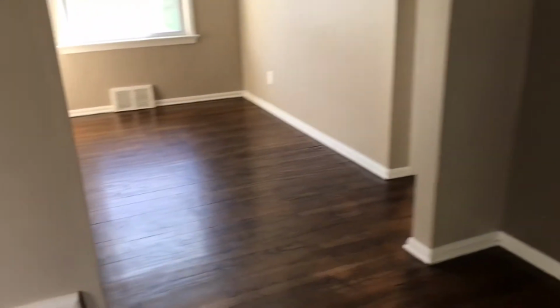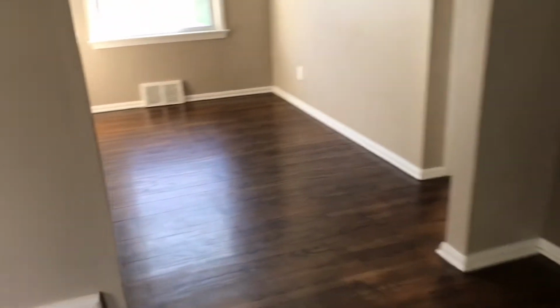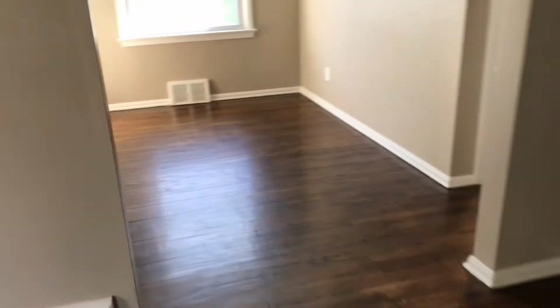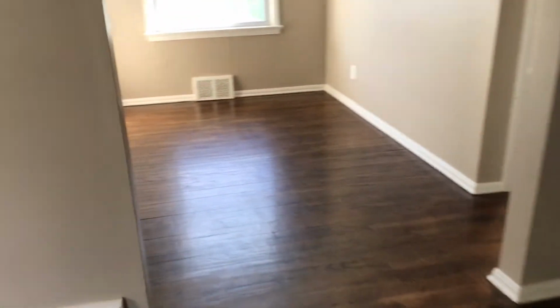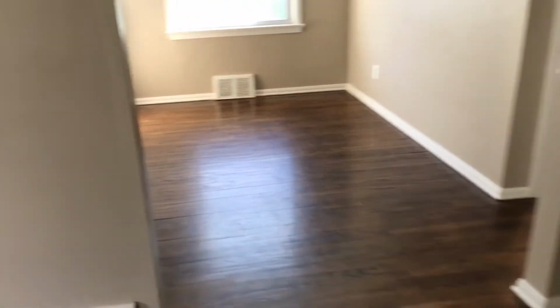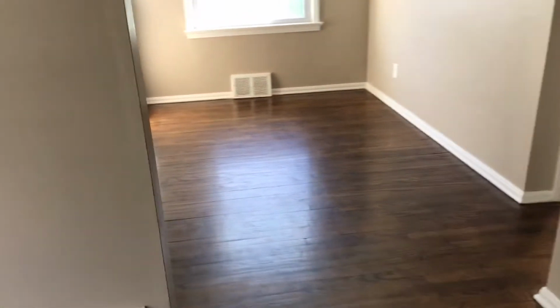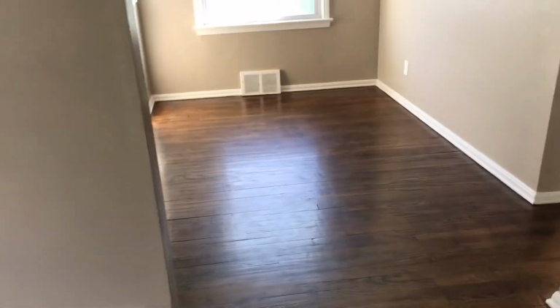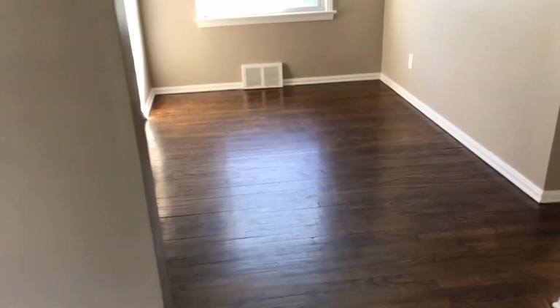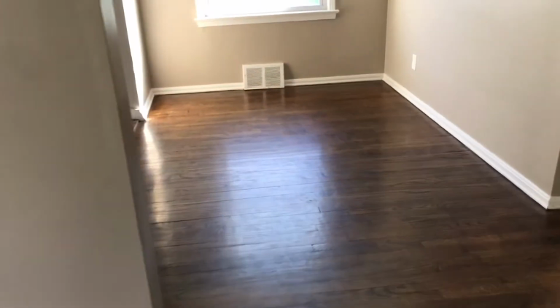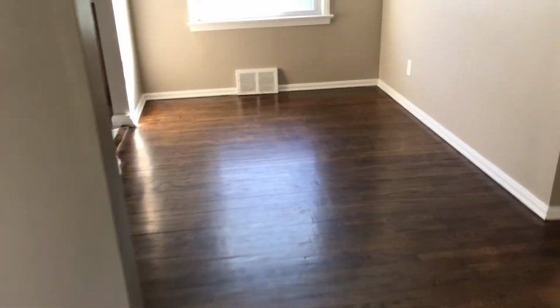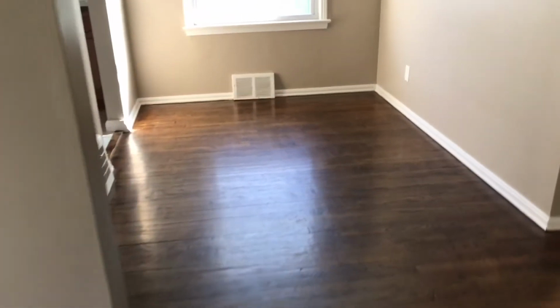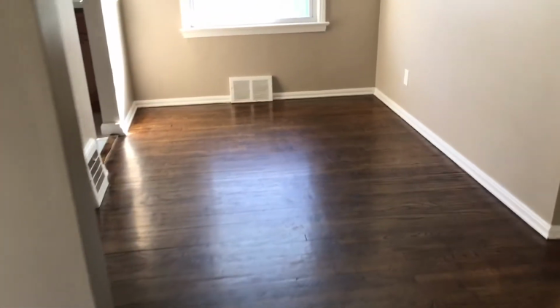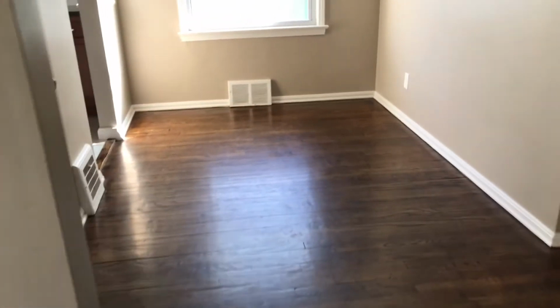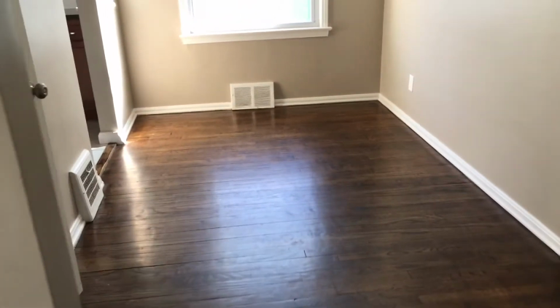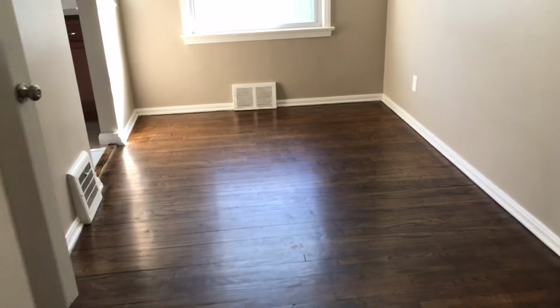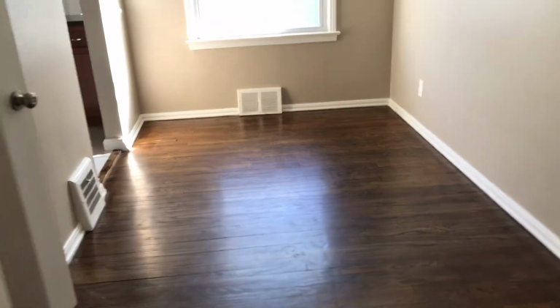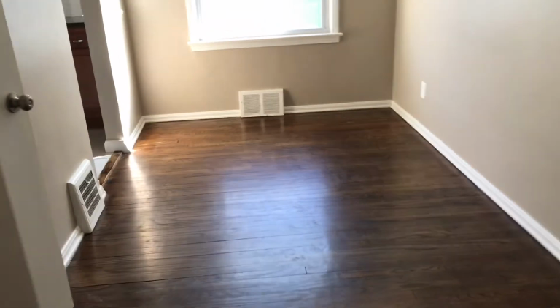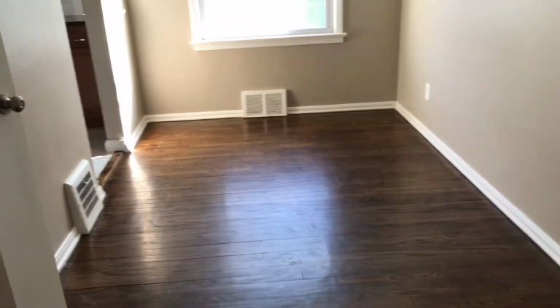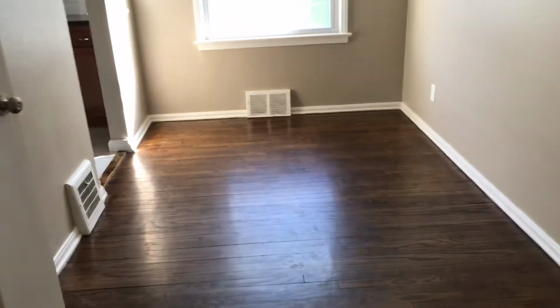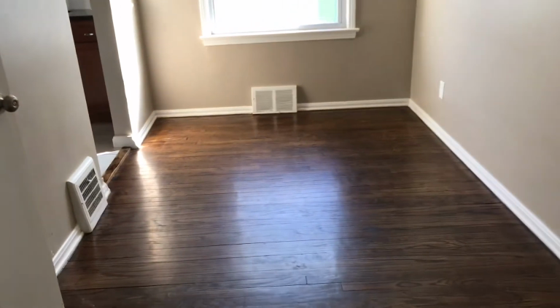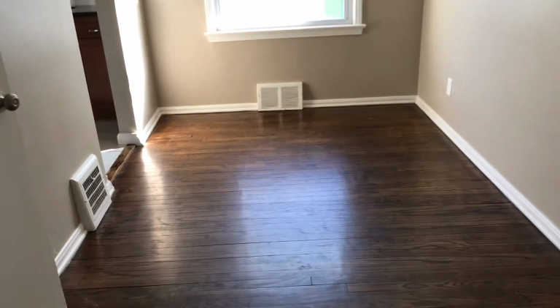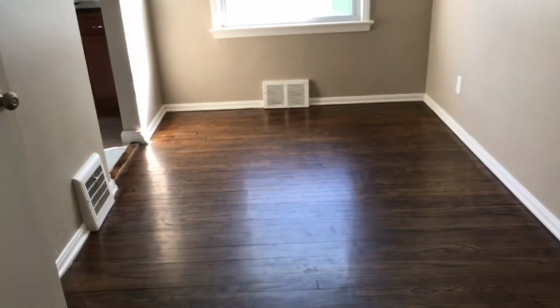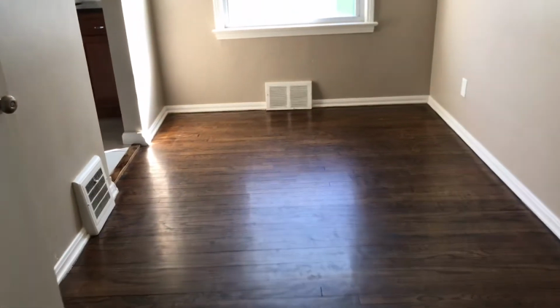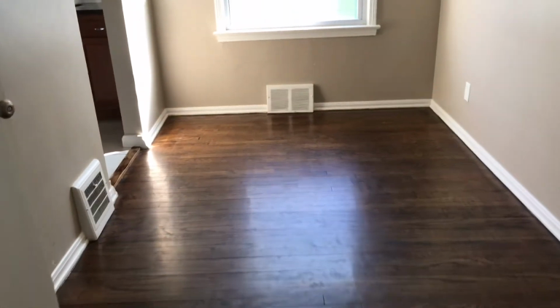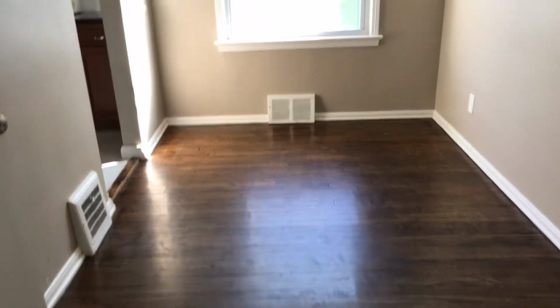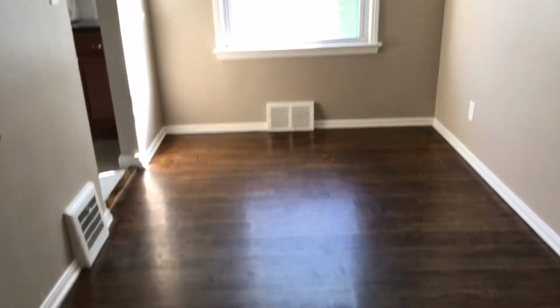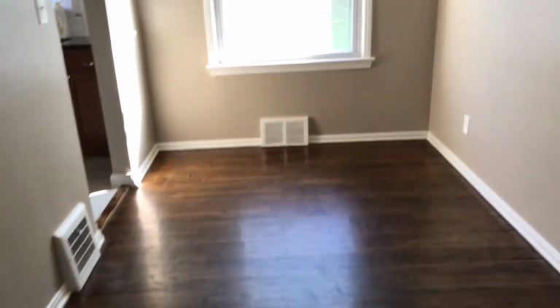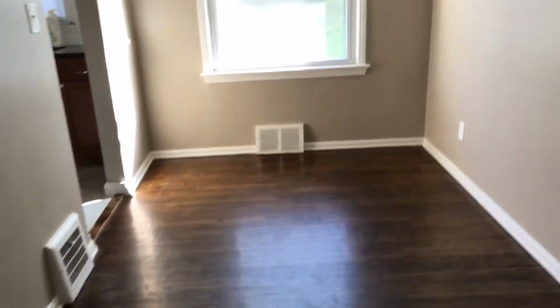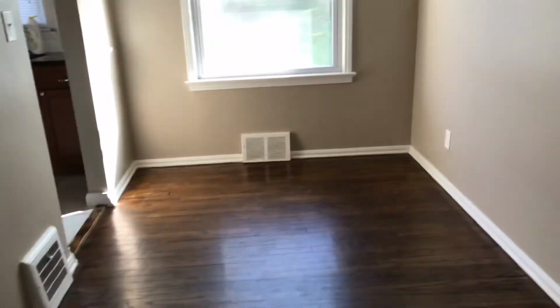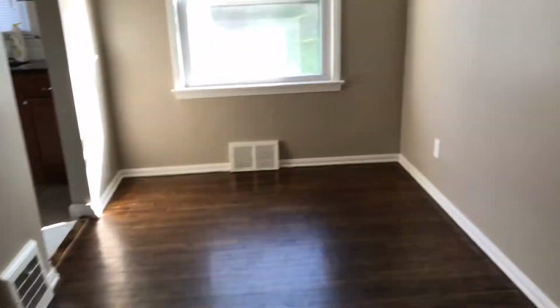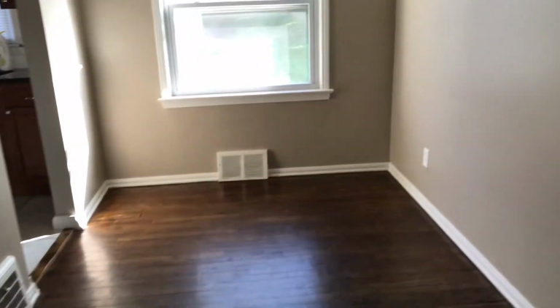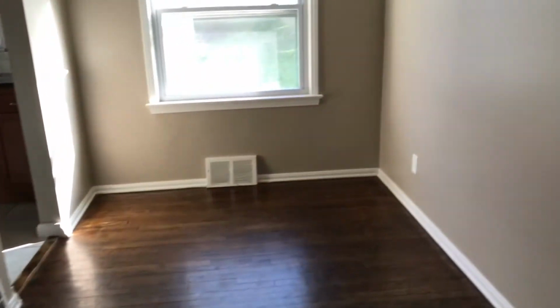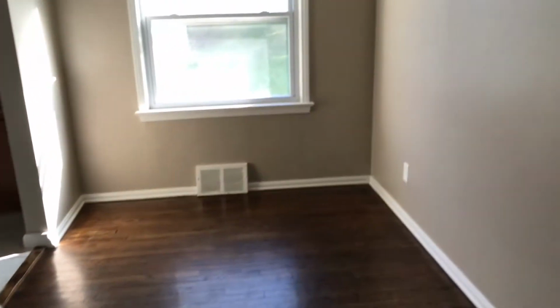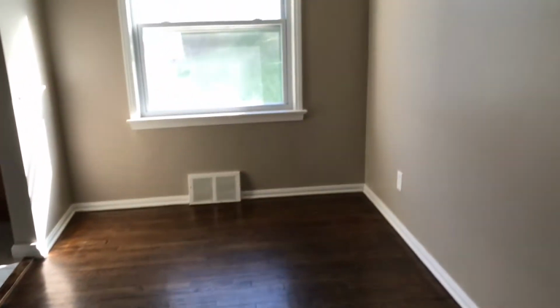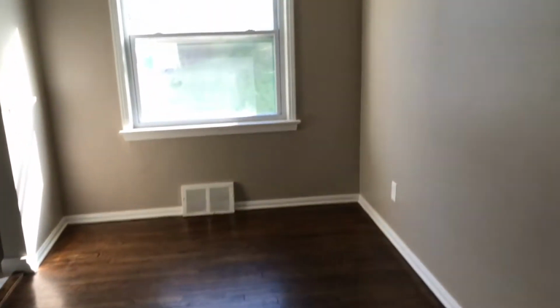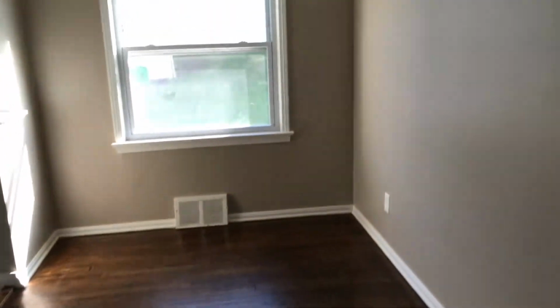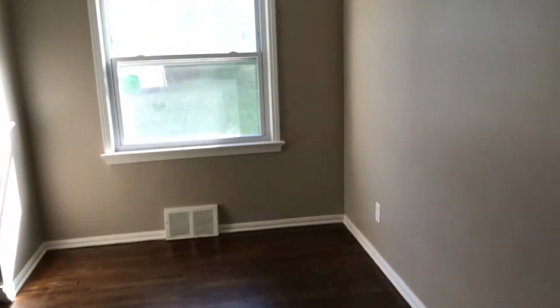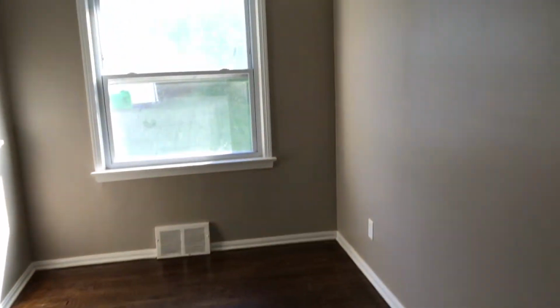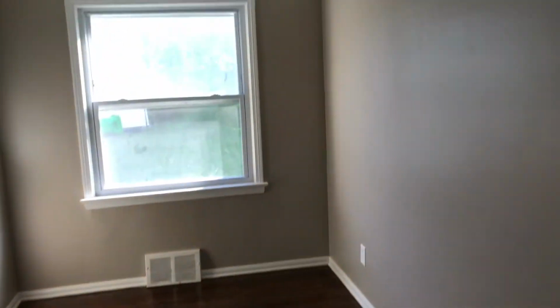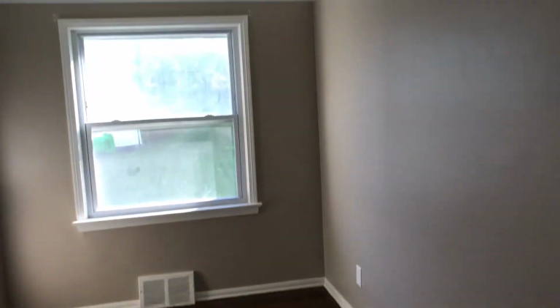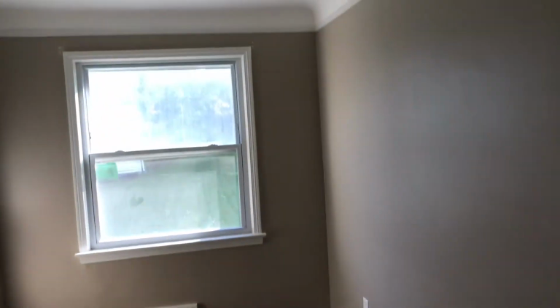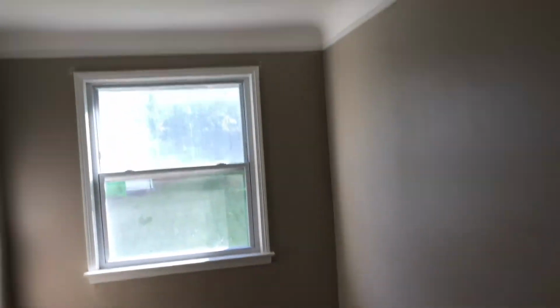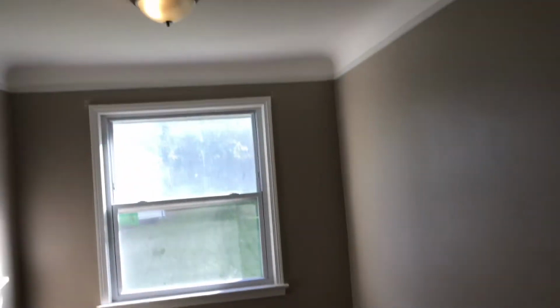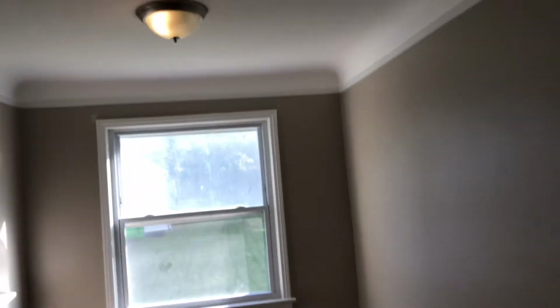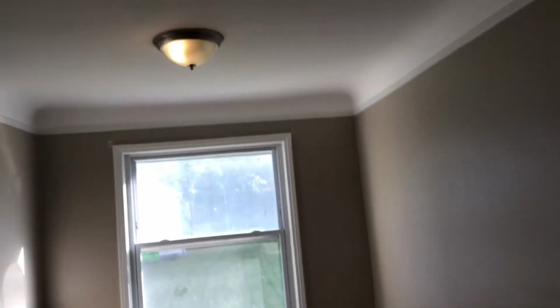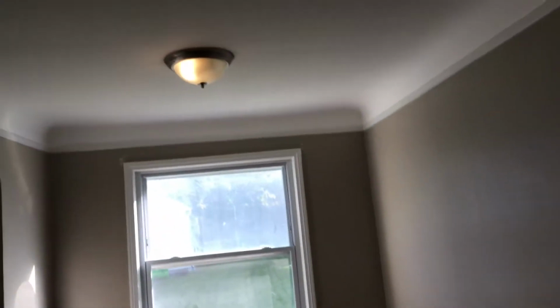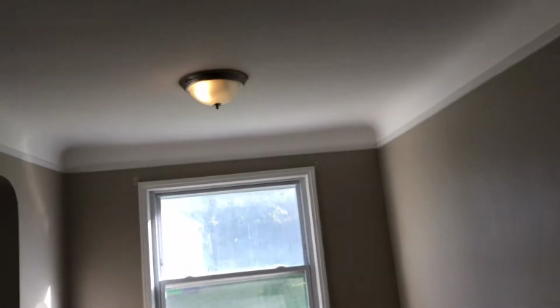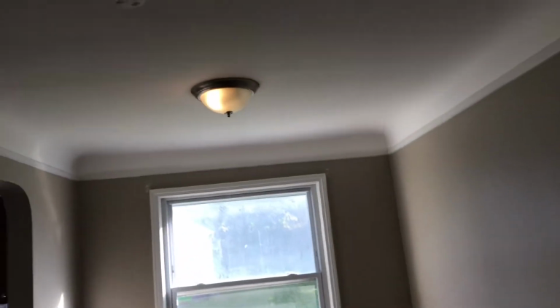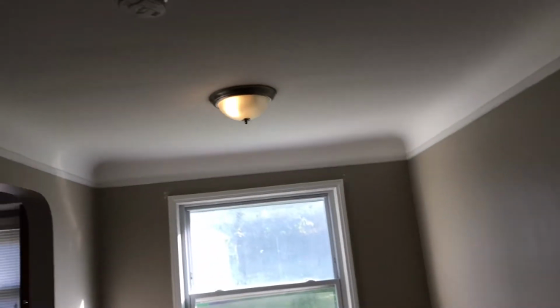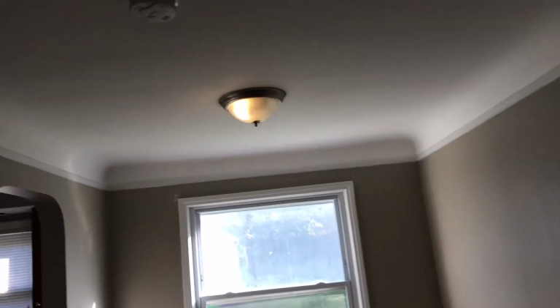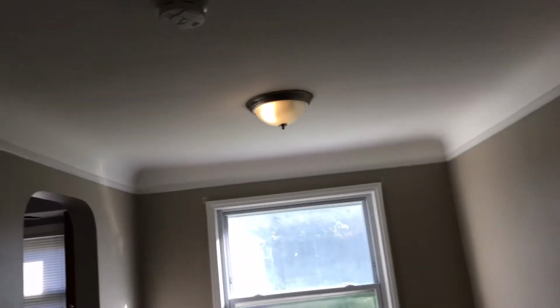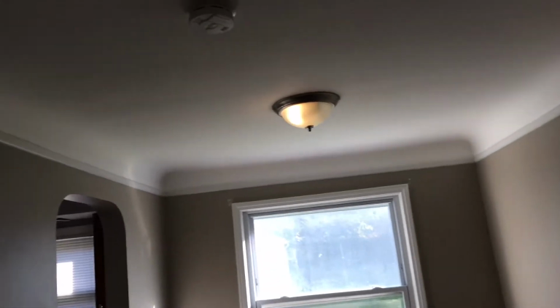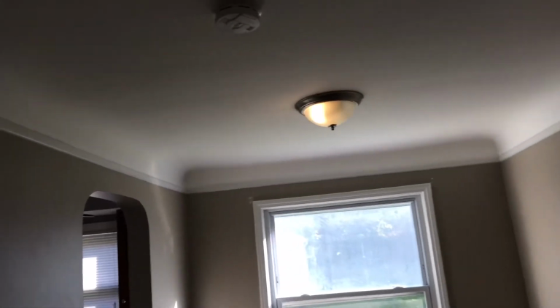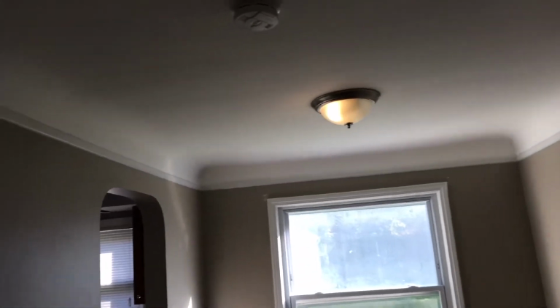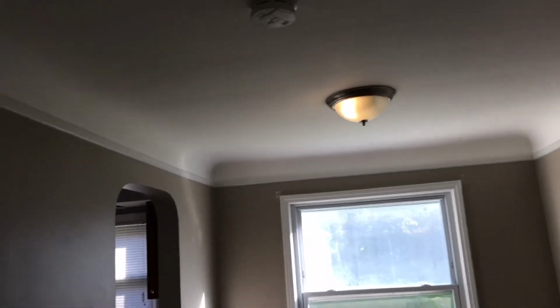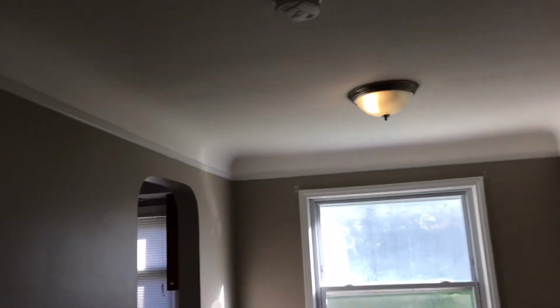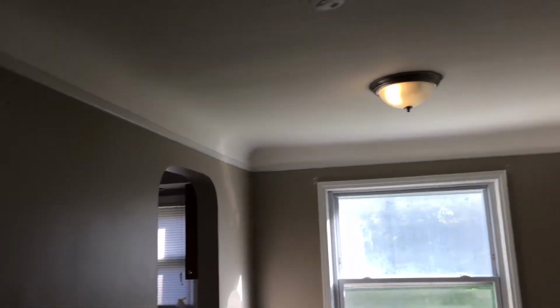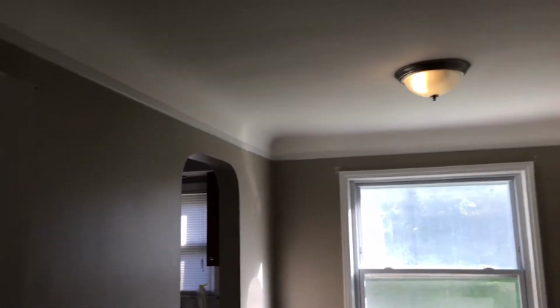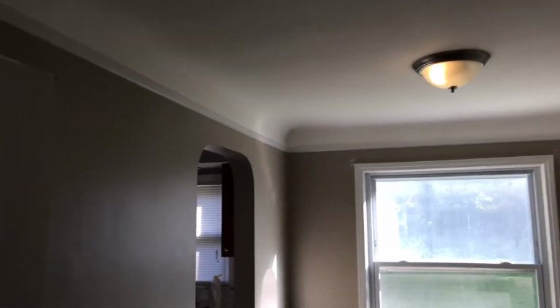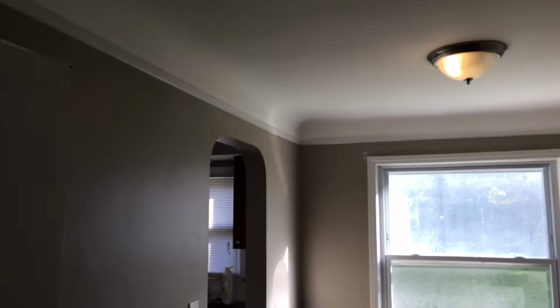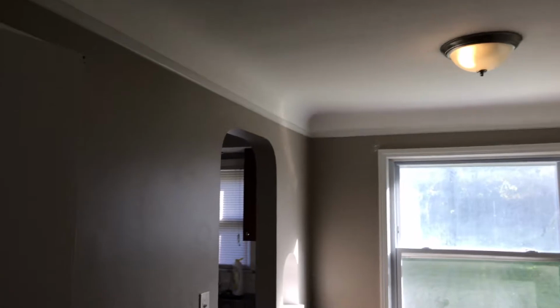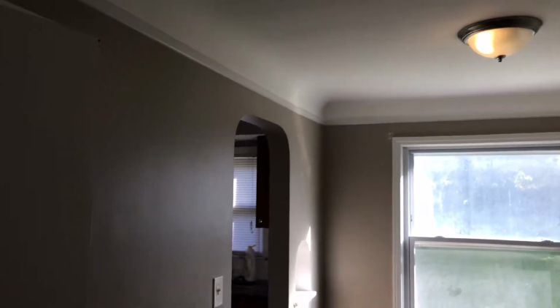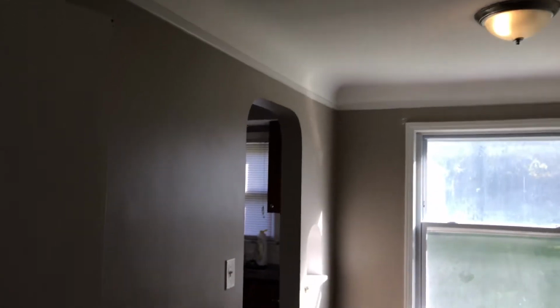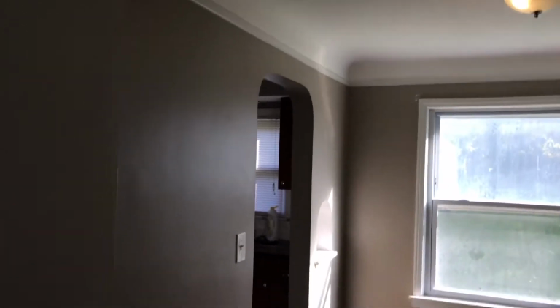Dining room. Floor is clean. Walls, ceiling, and trim are all clean.